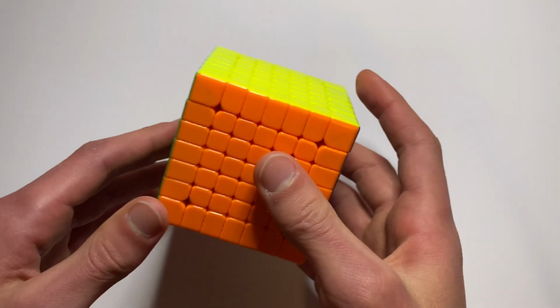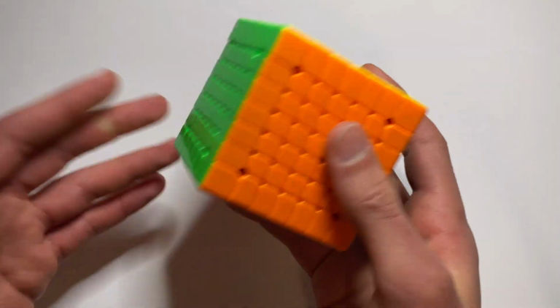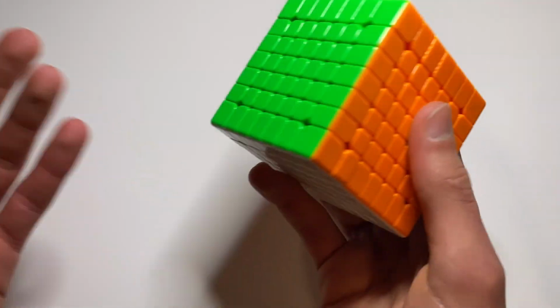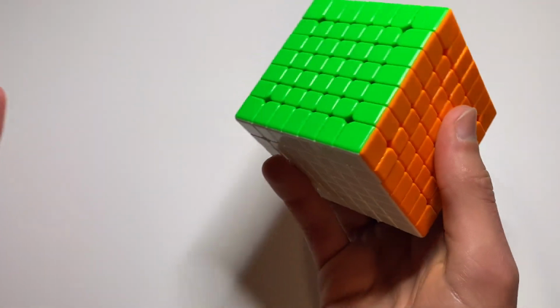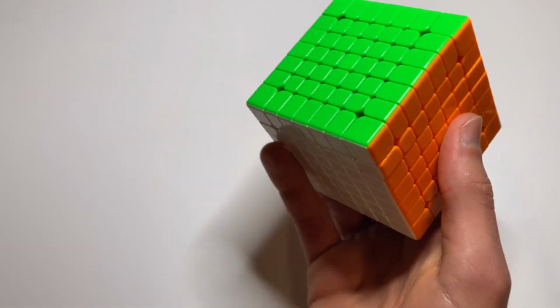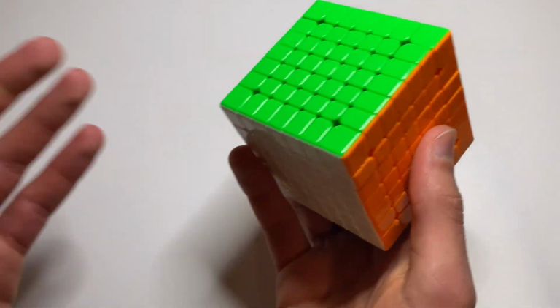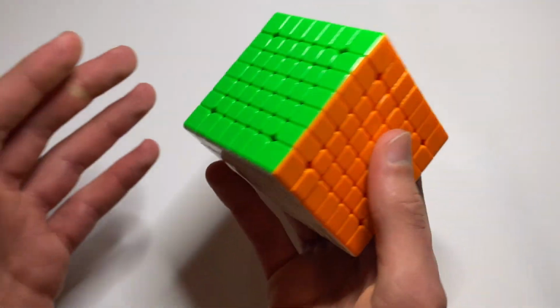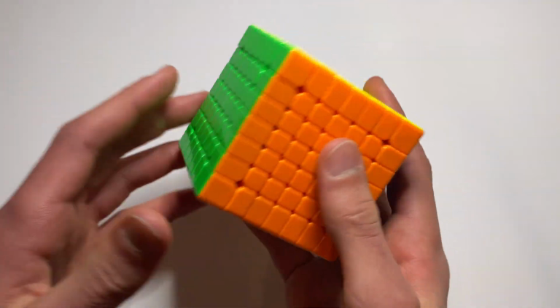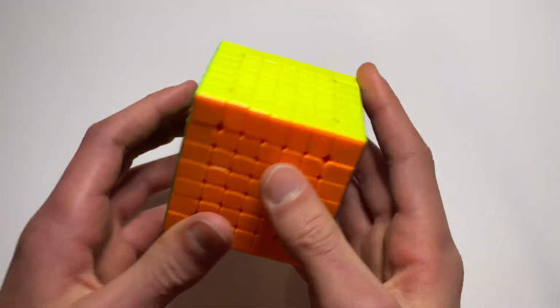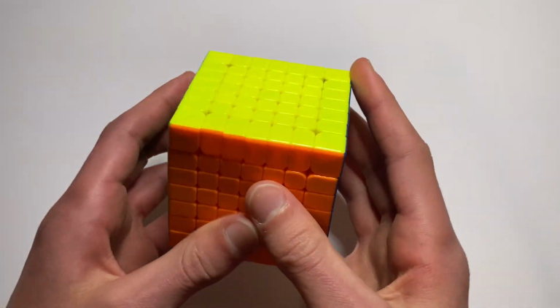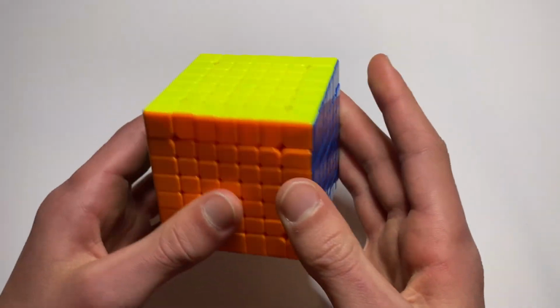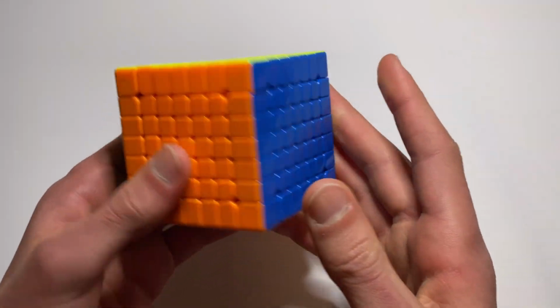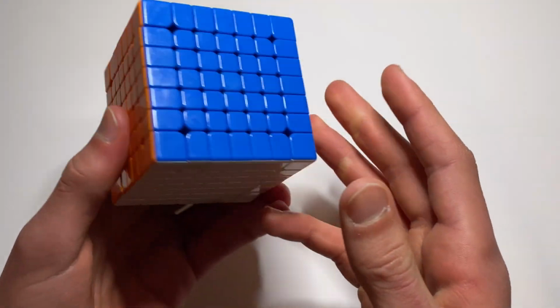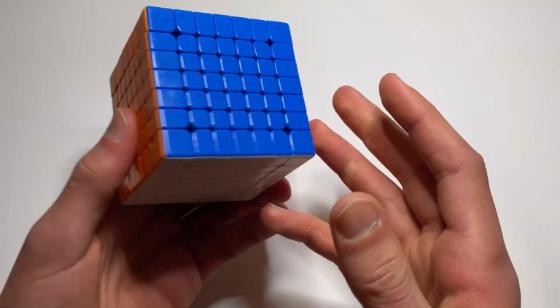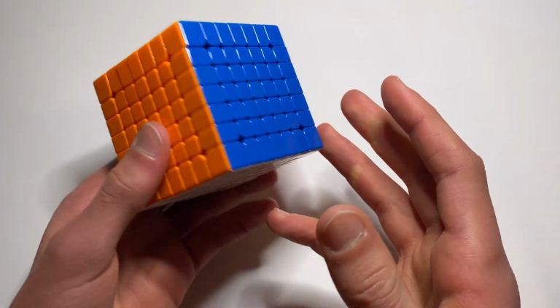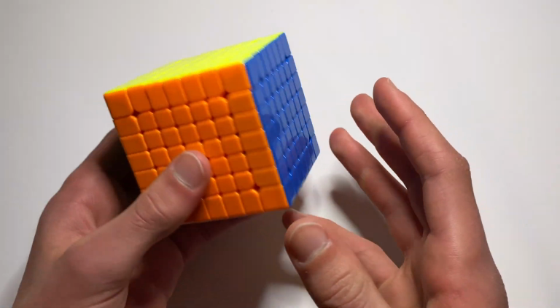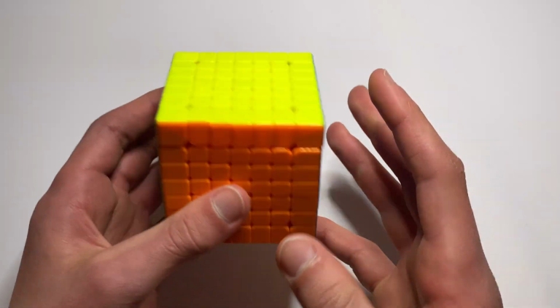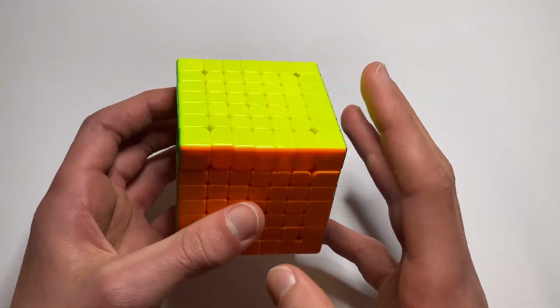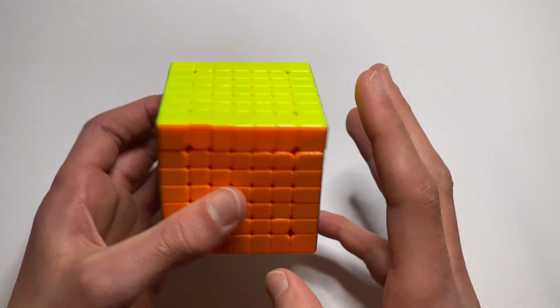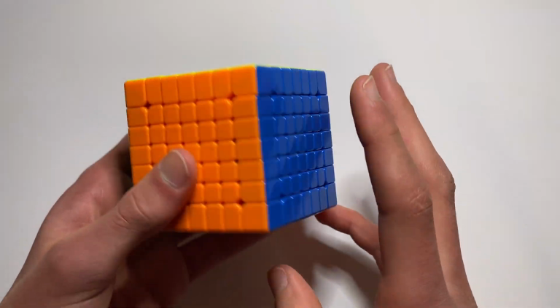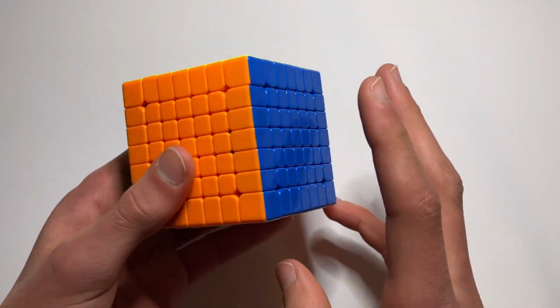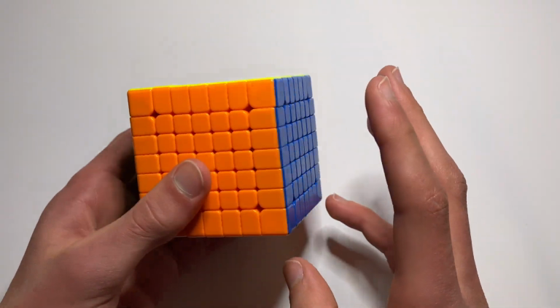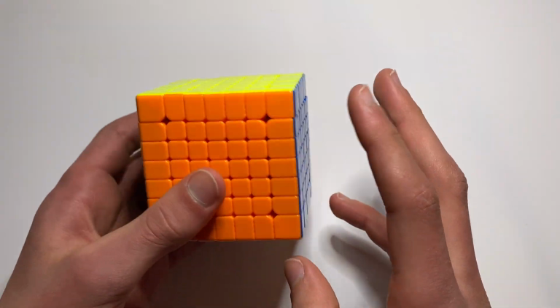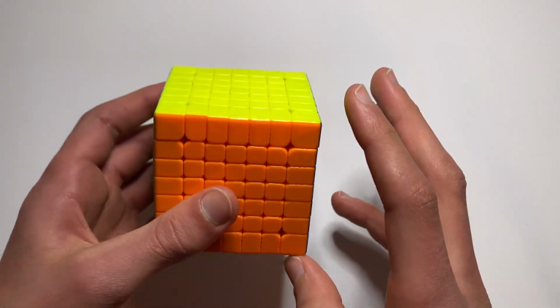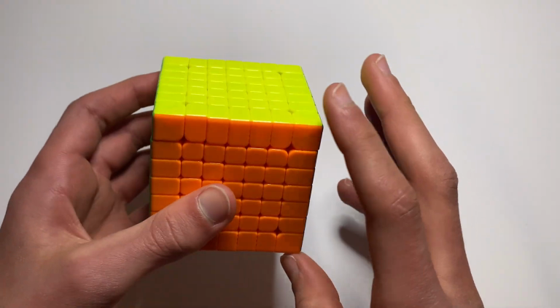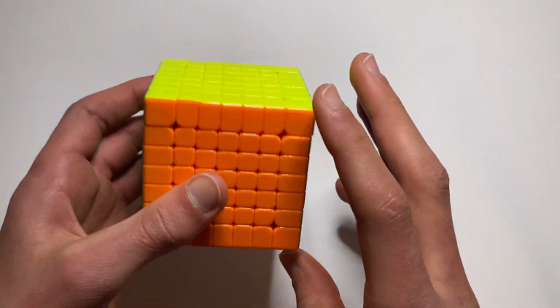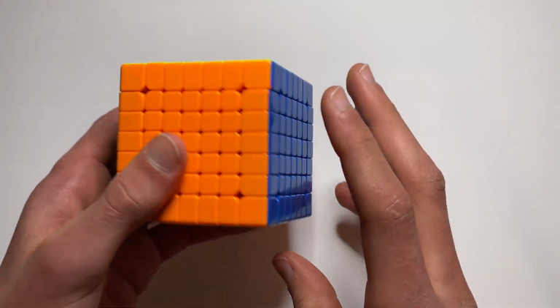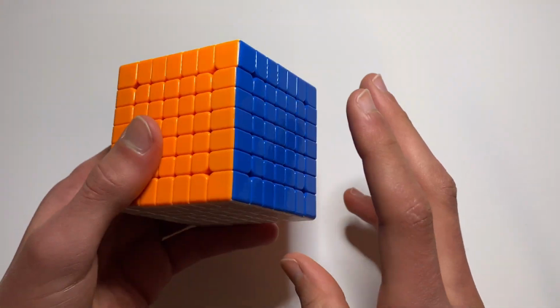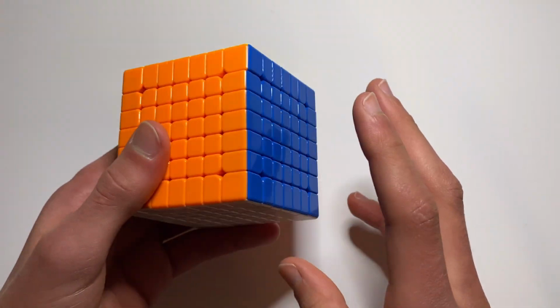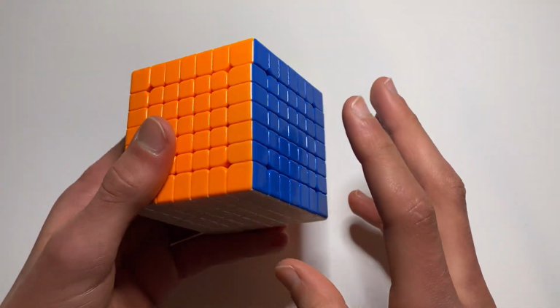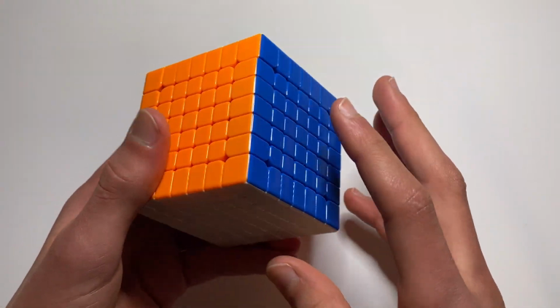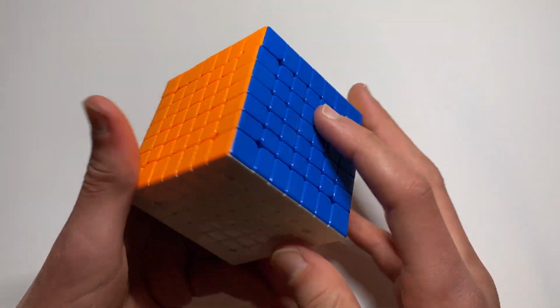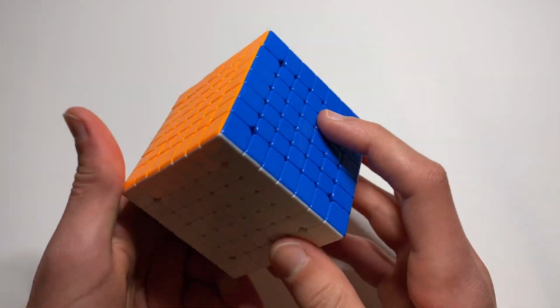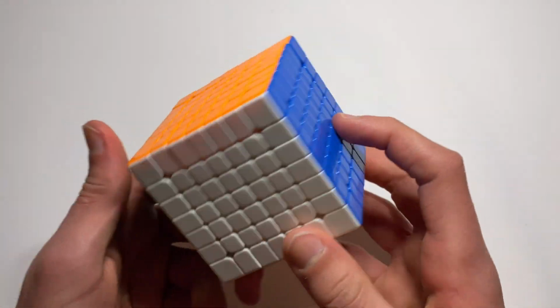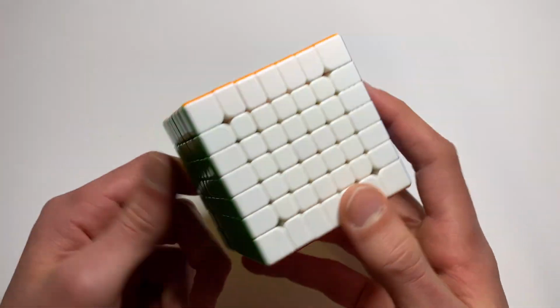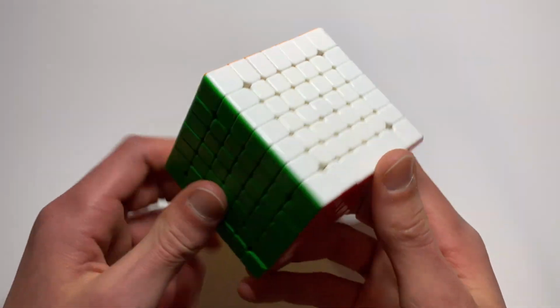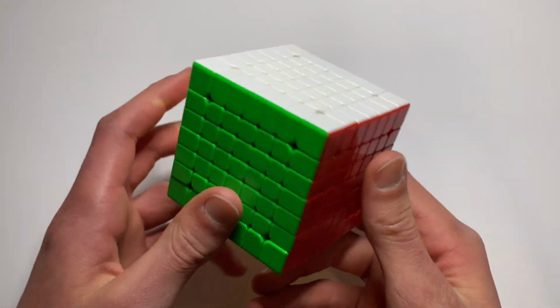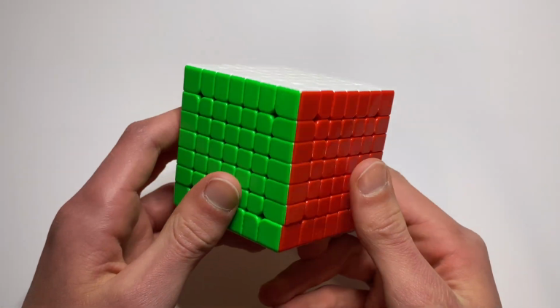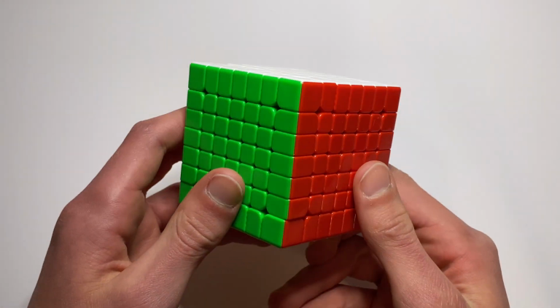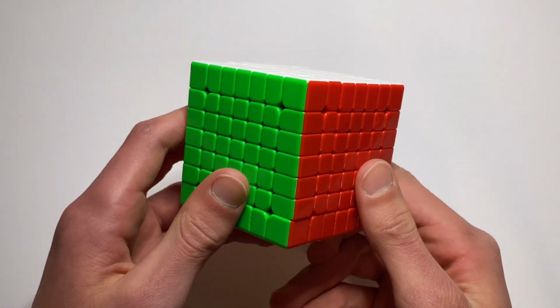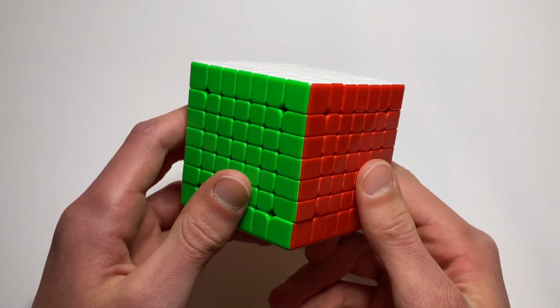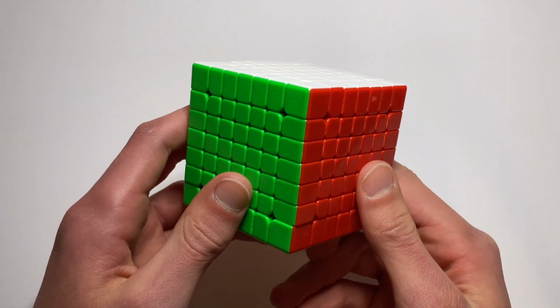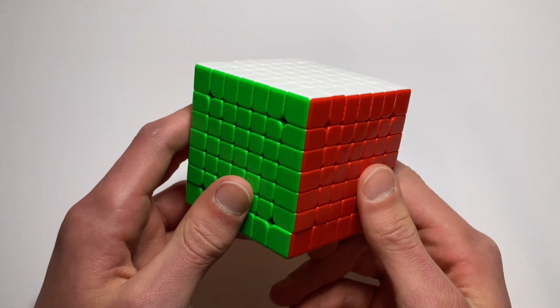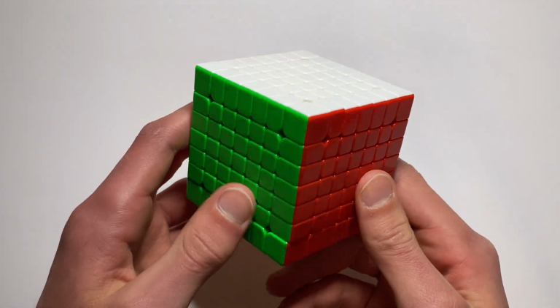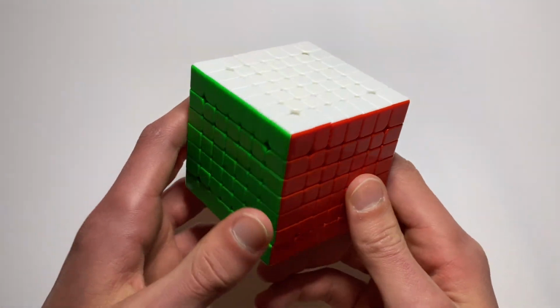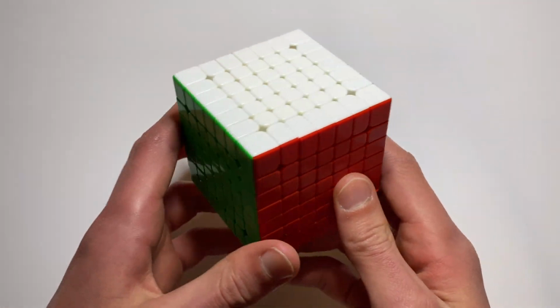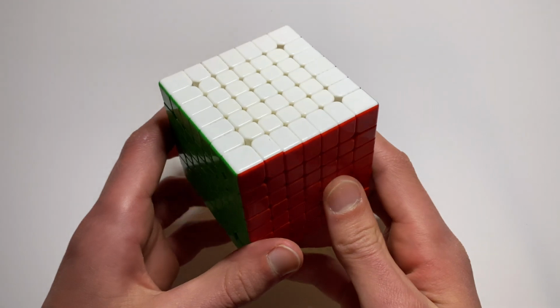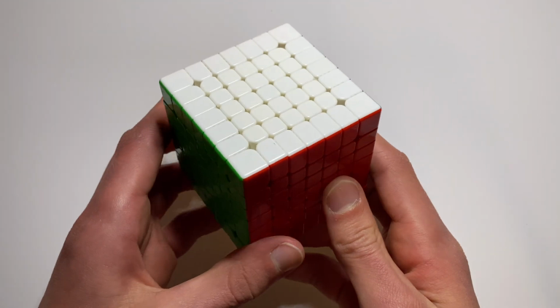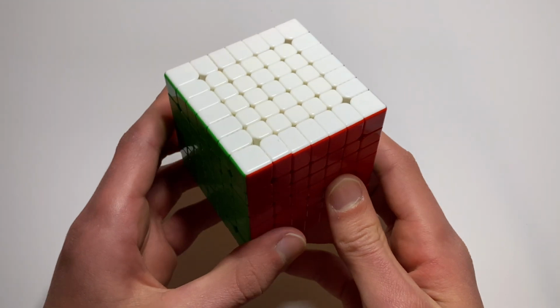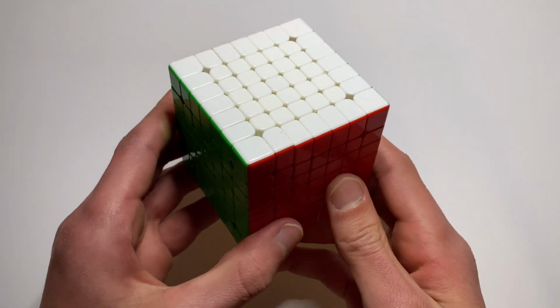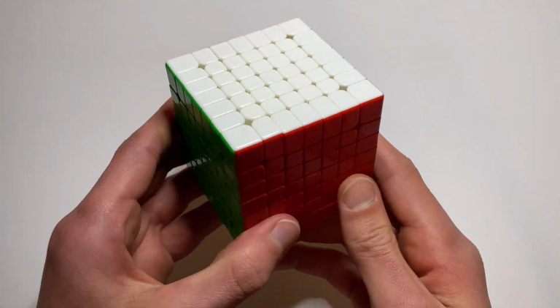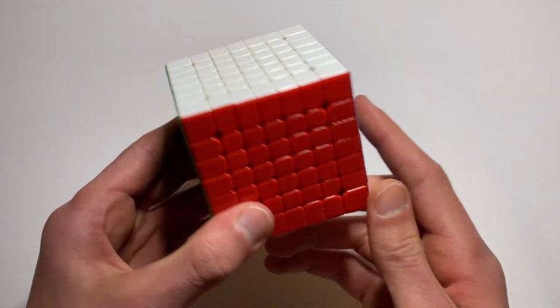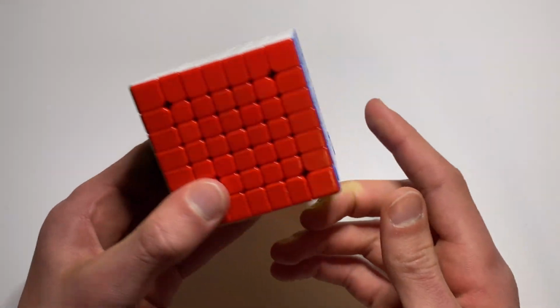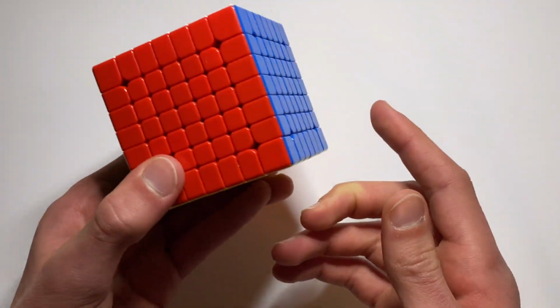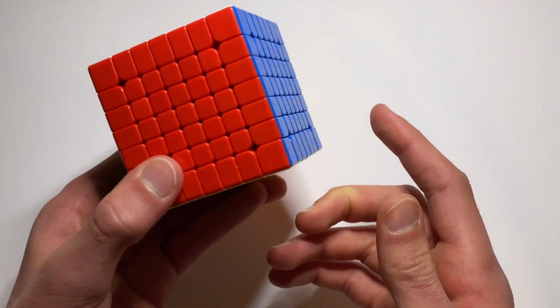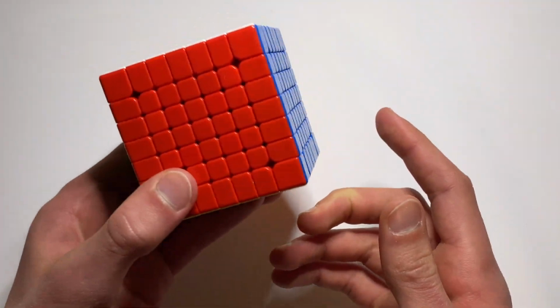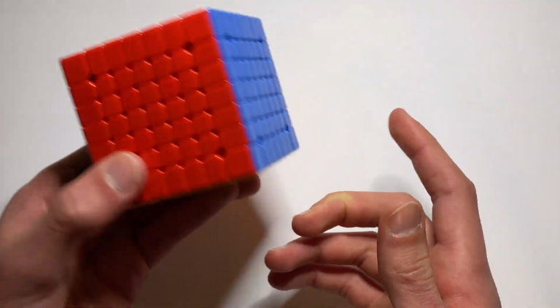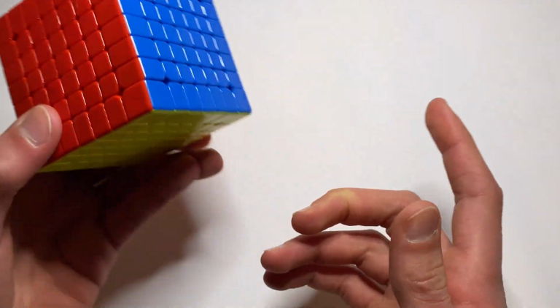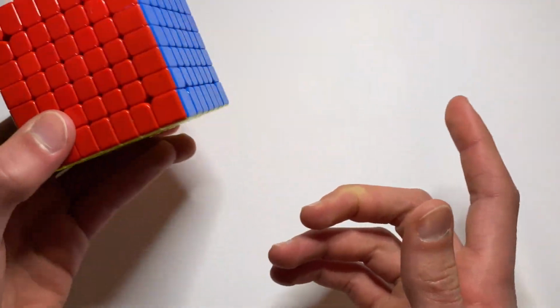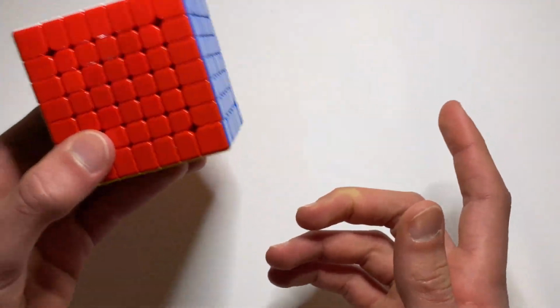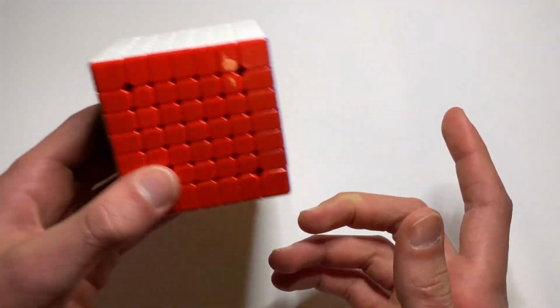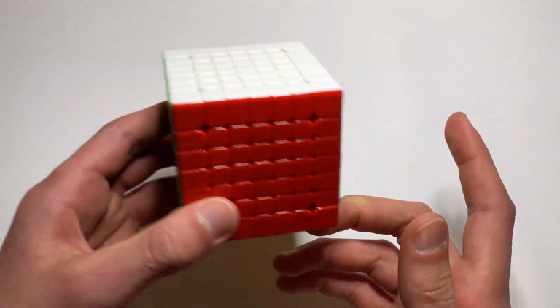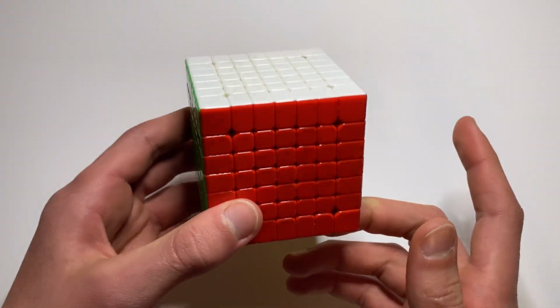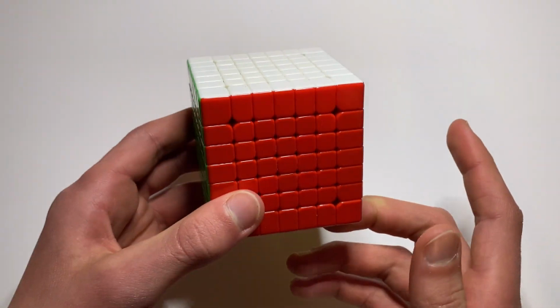Hey guys, welcome back to another video on the channel. So today in this video, I'm going to show you how you can solve a 7x7 Rubik's Cube. So let's get right into it.